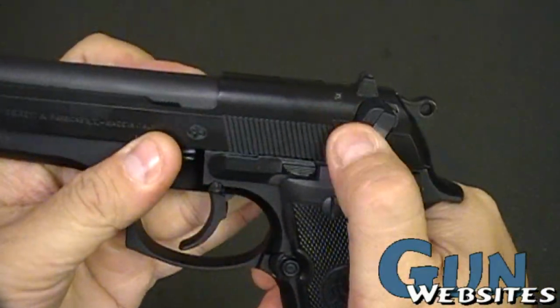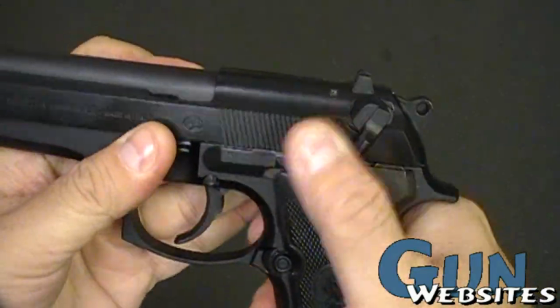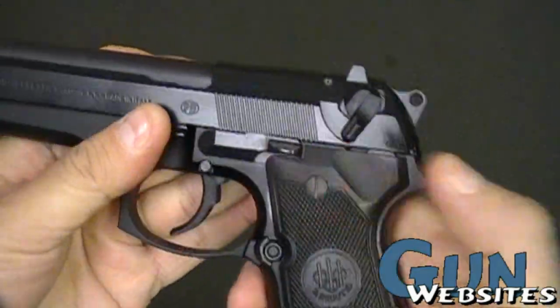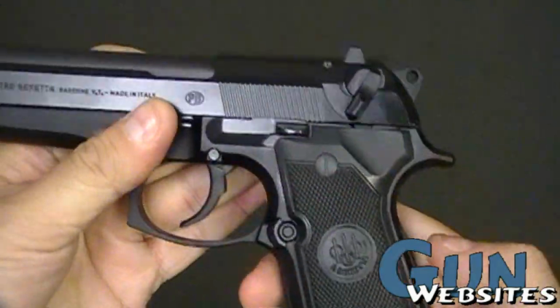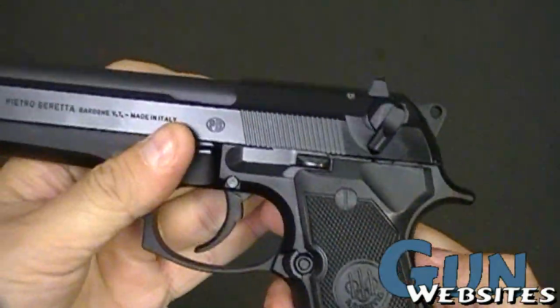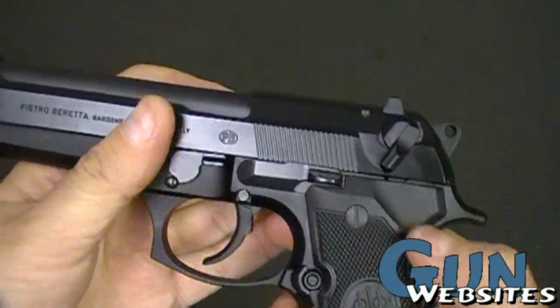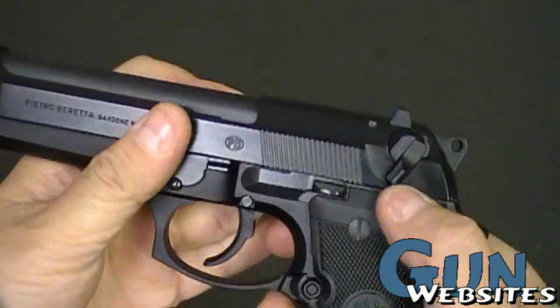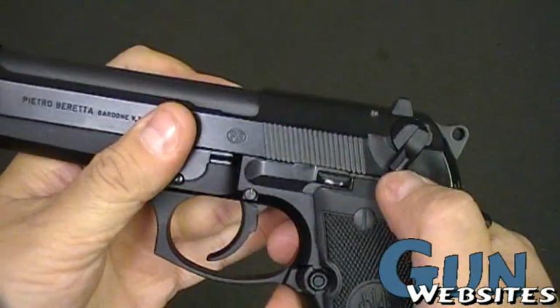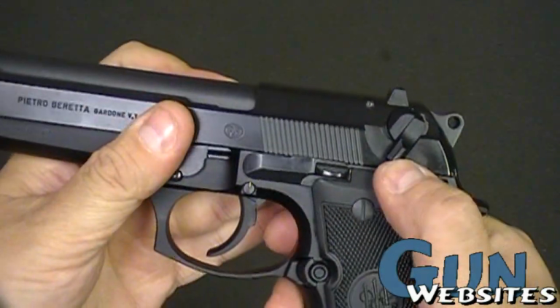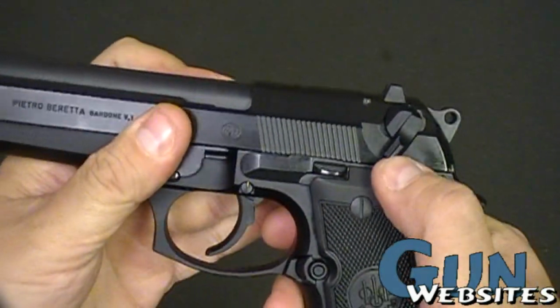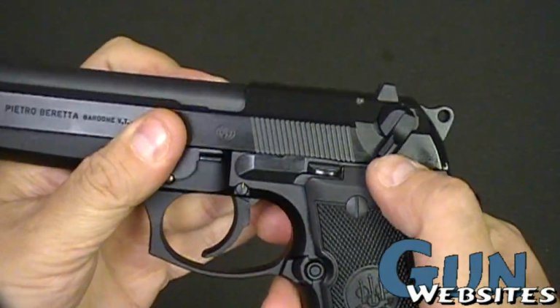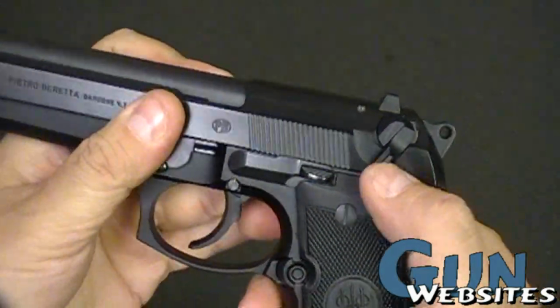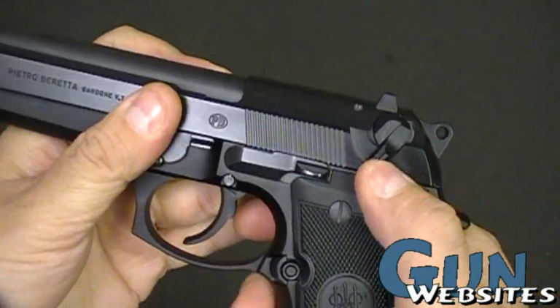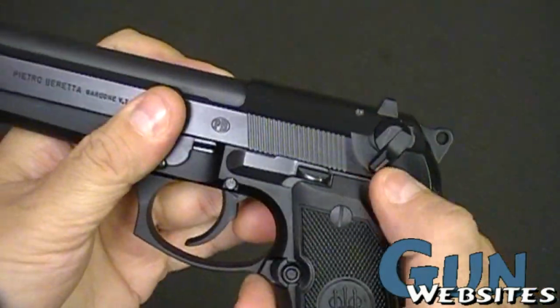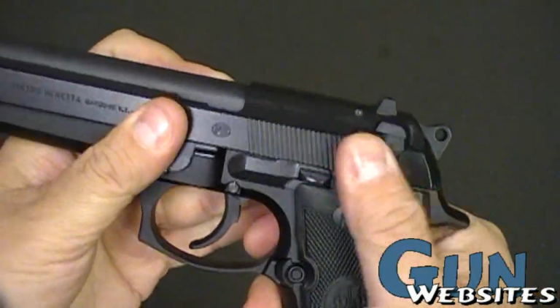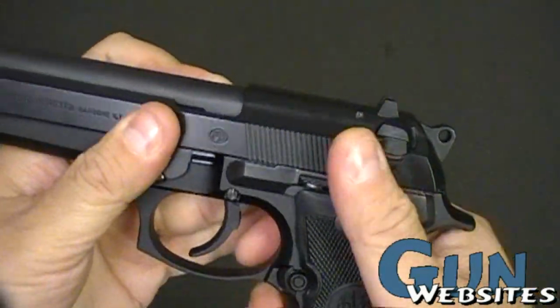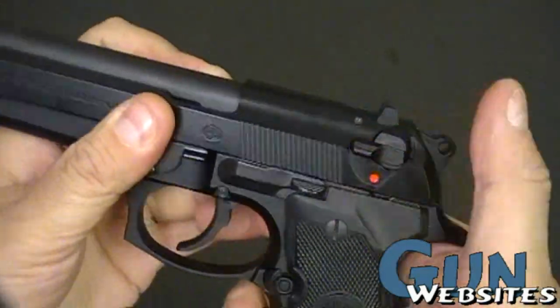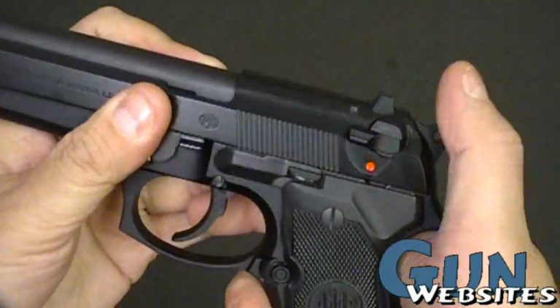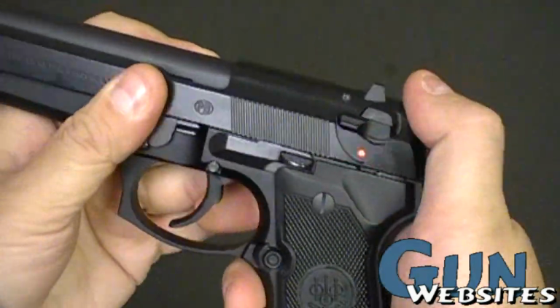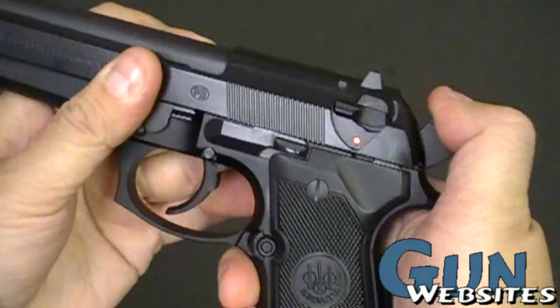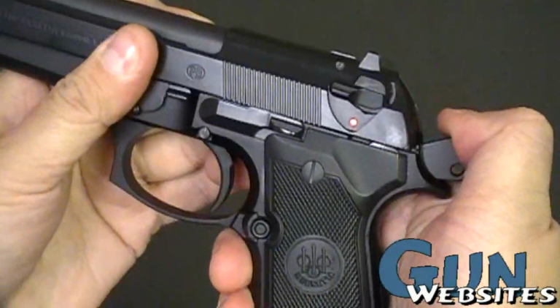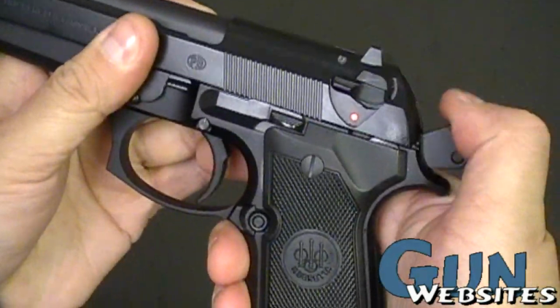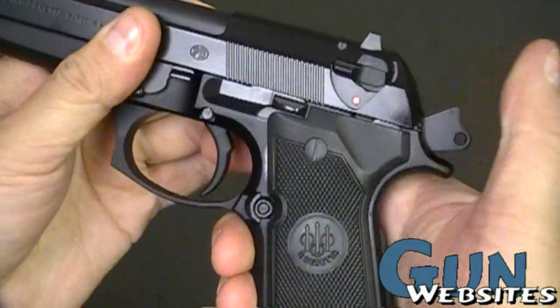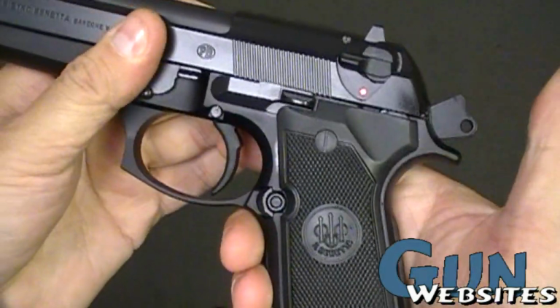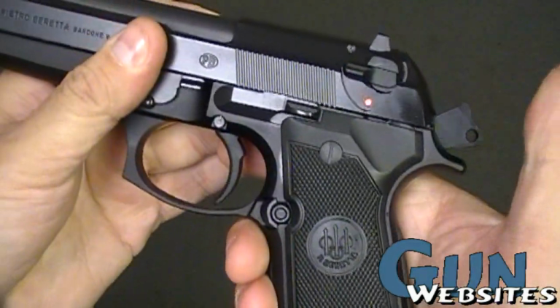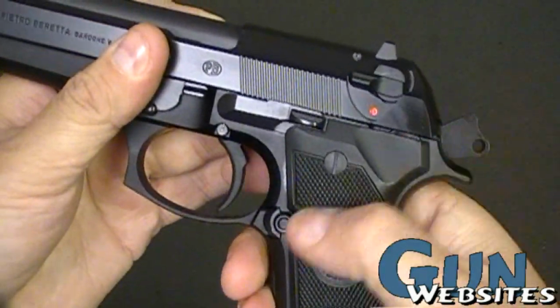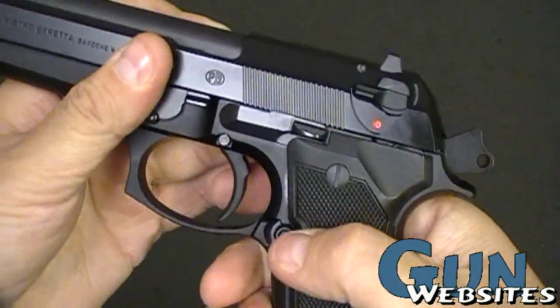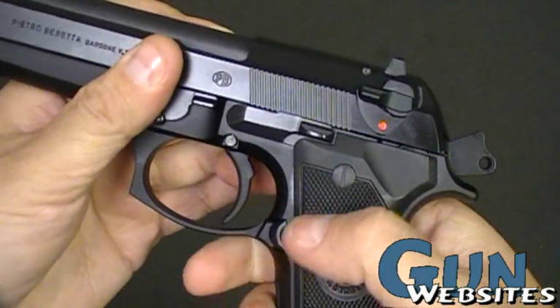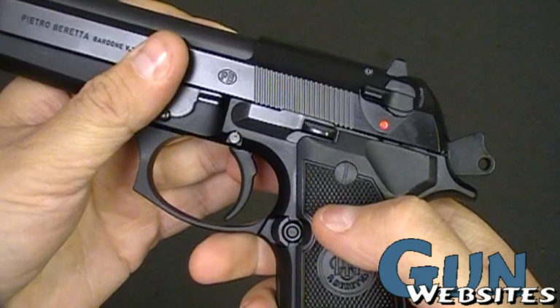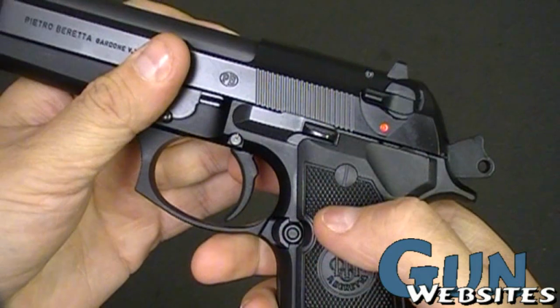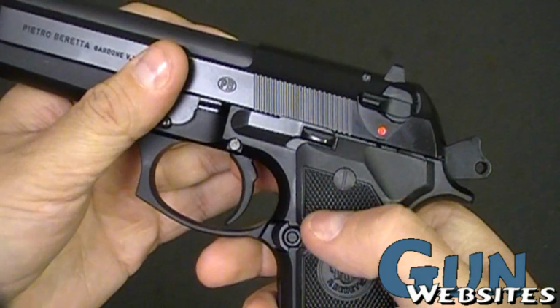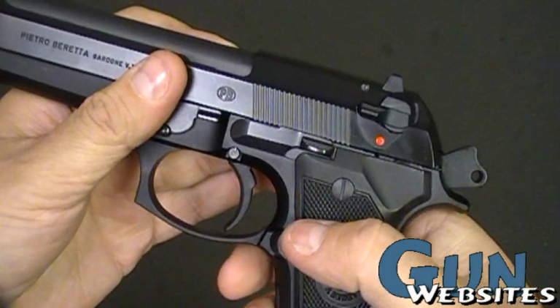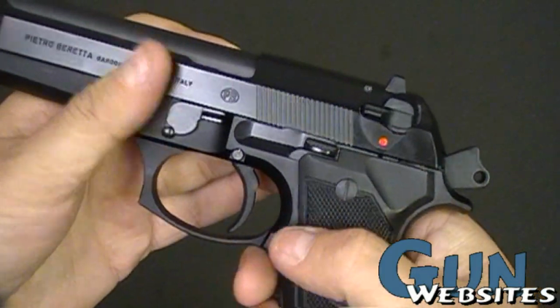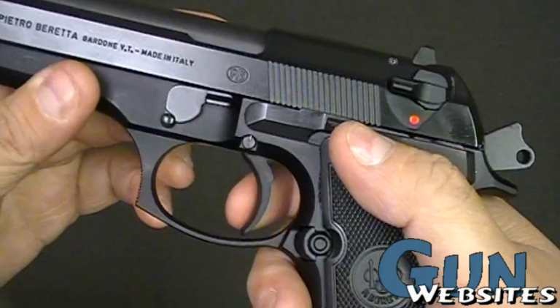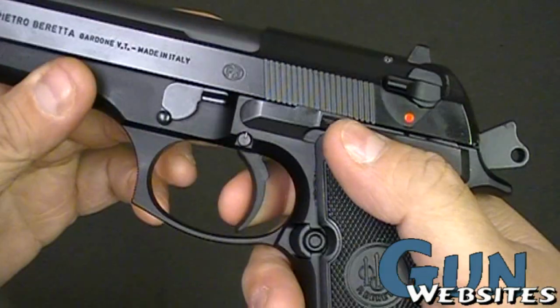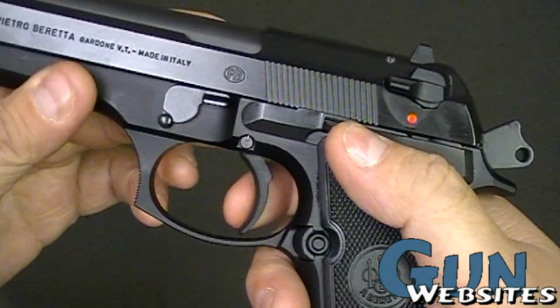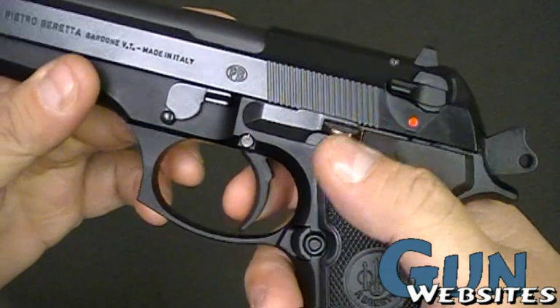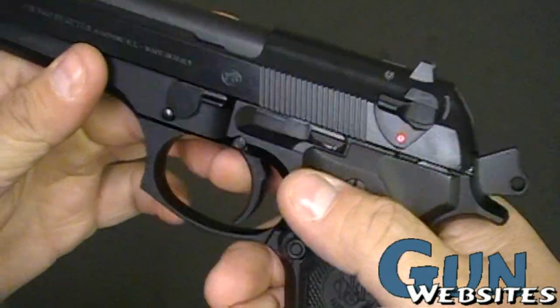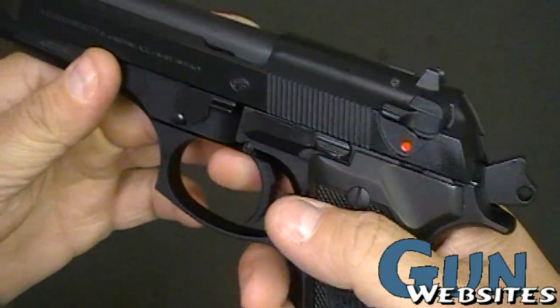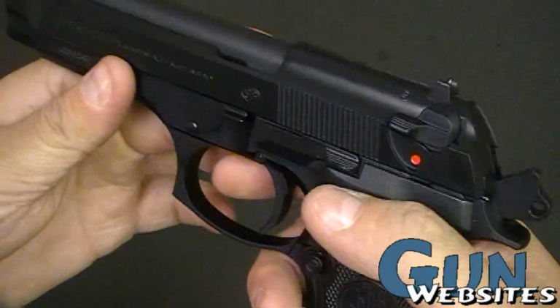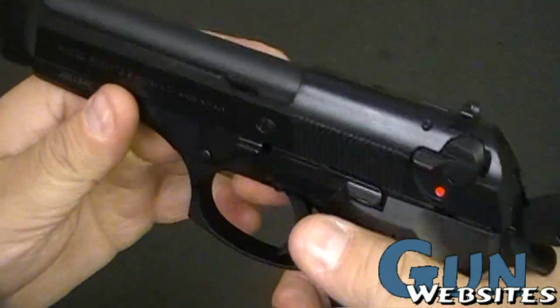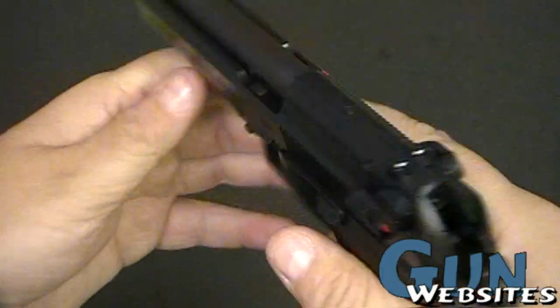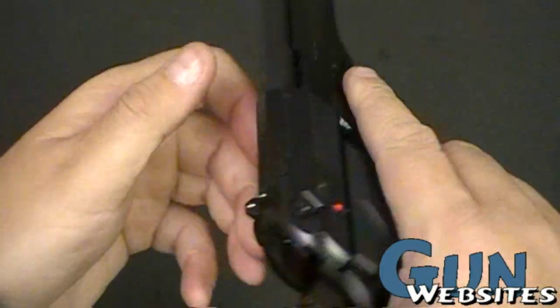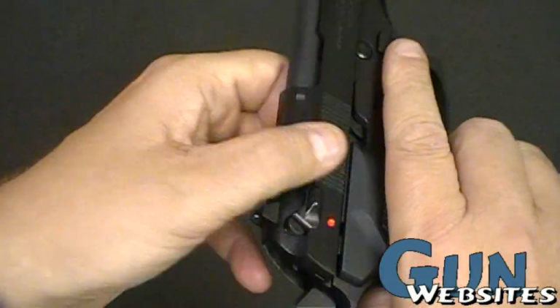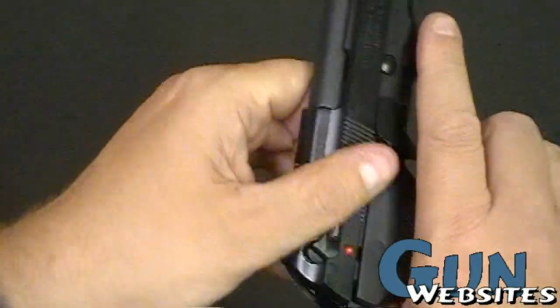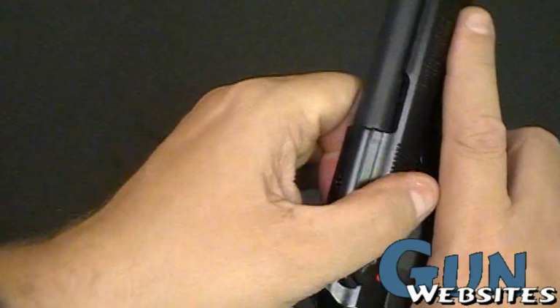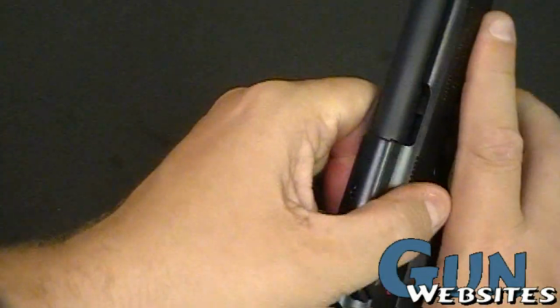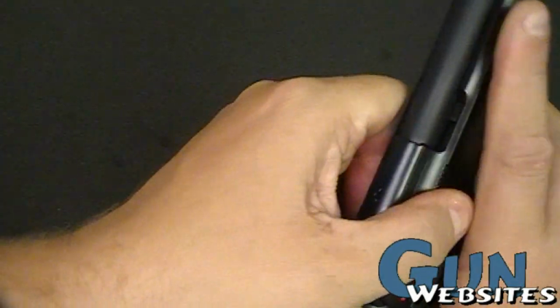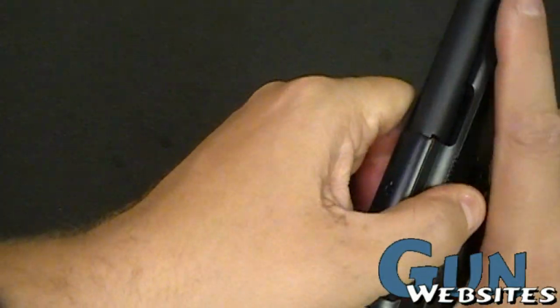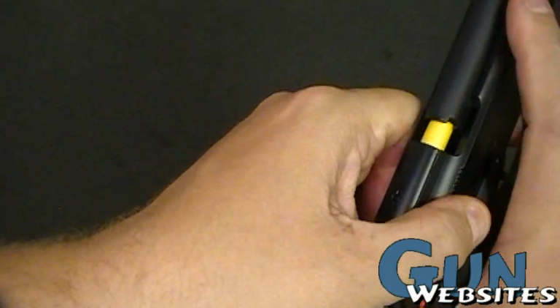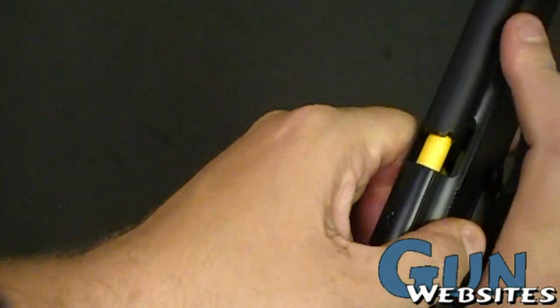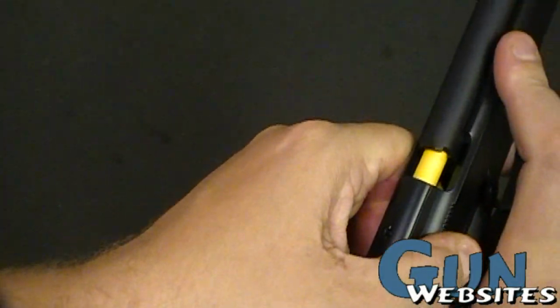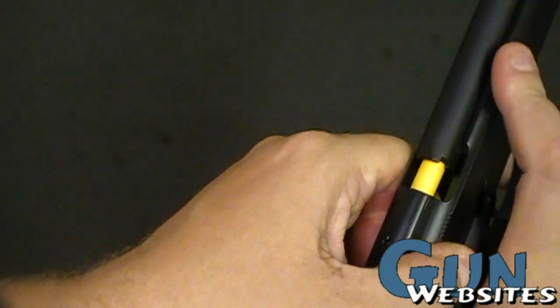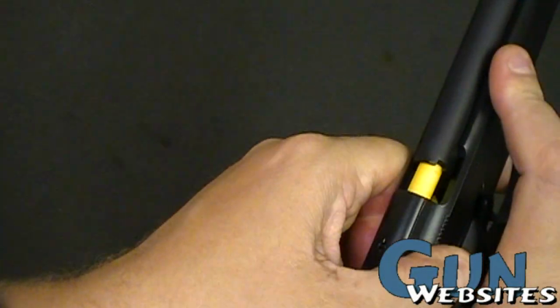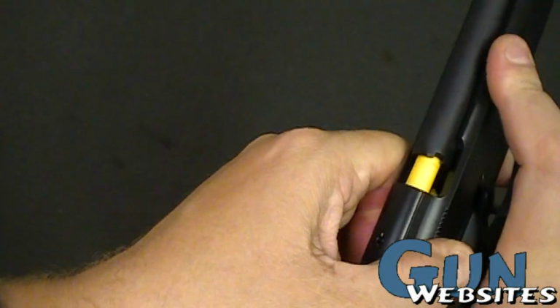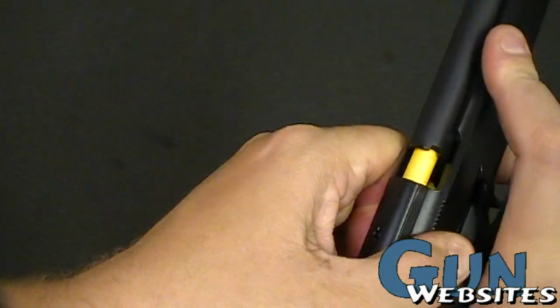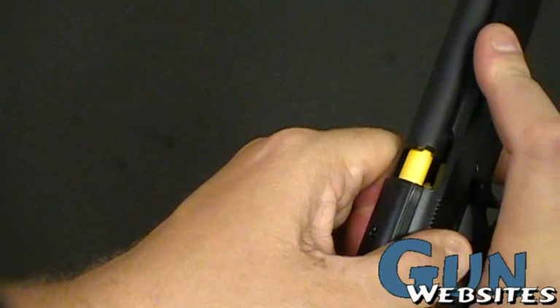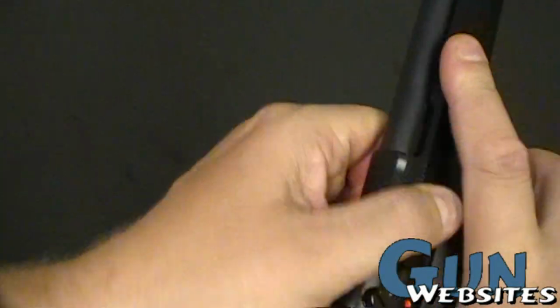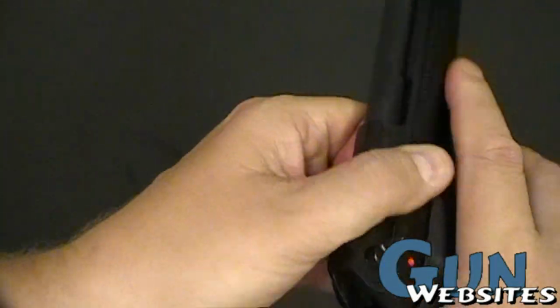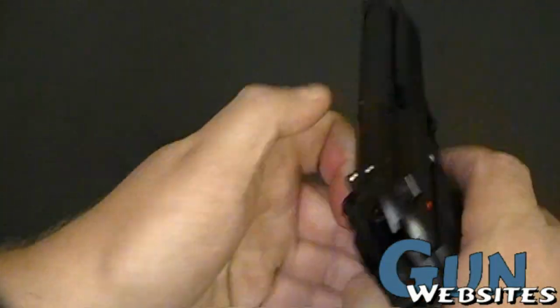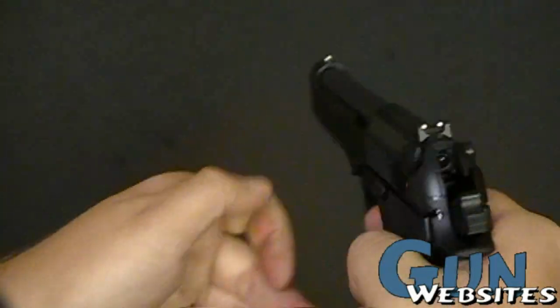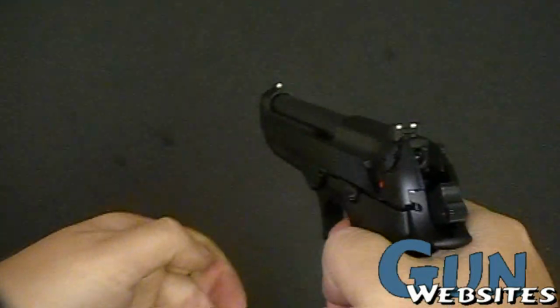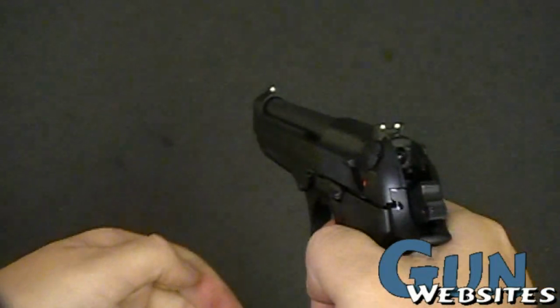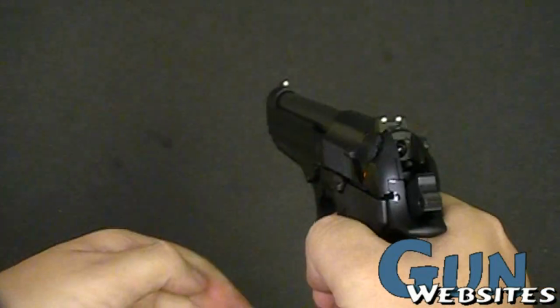I can decock it, bring that hammer back — it's ready to shoot — and verify that it's a dummy round.